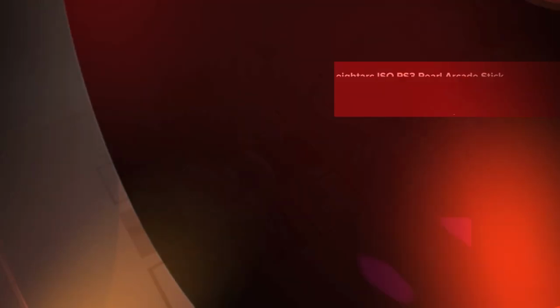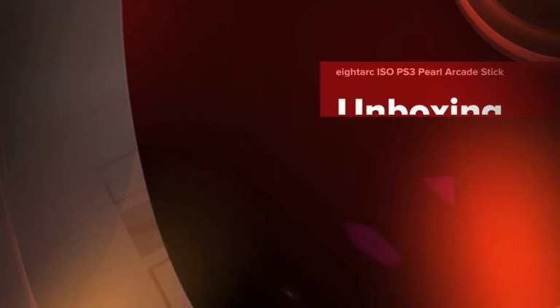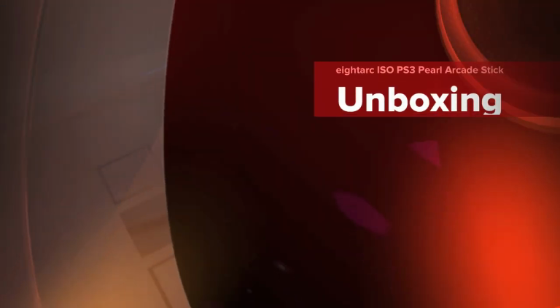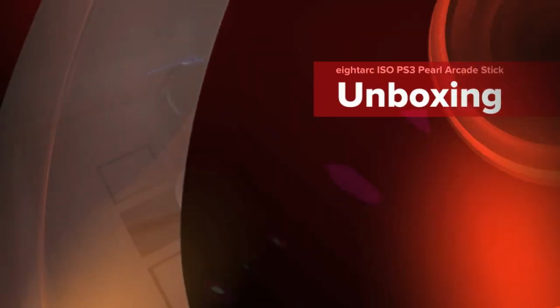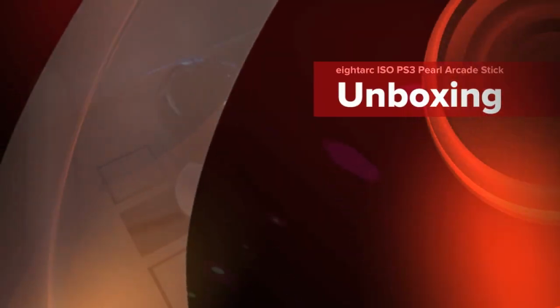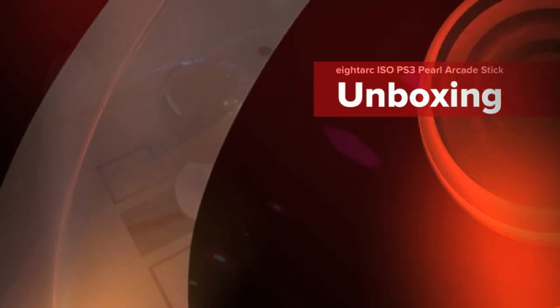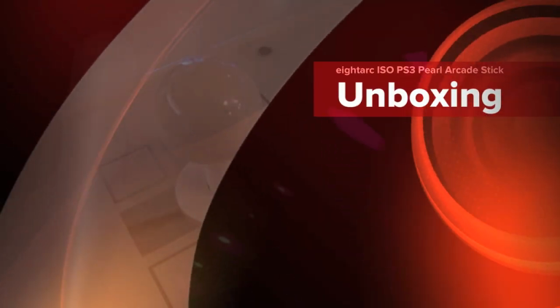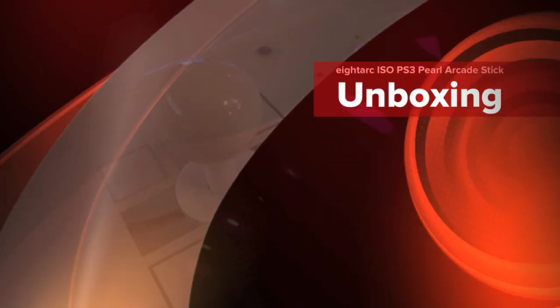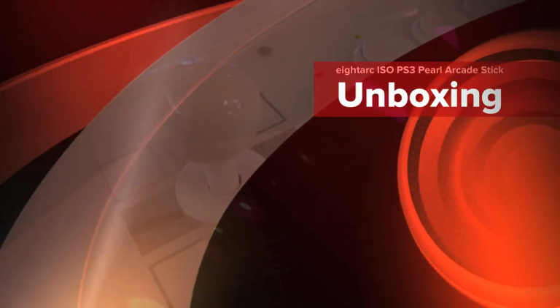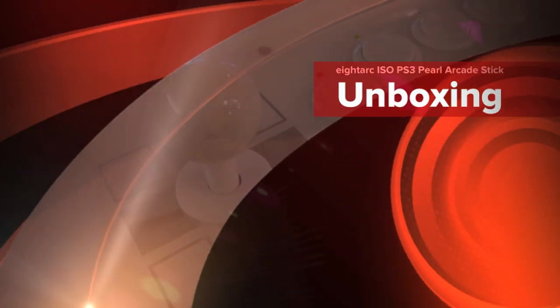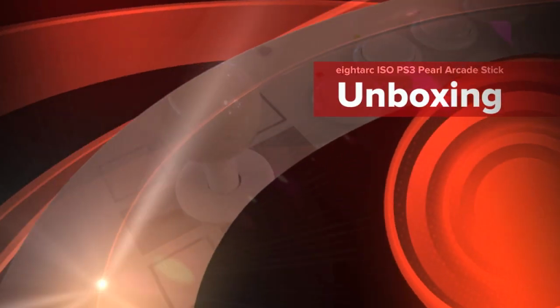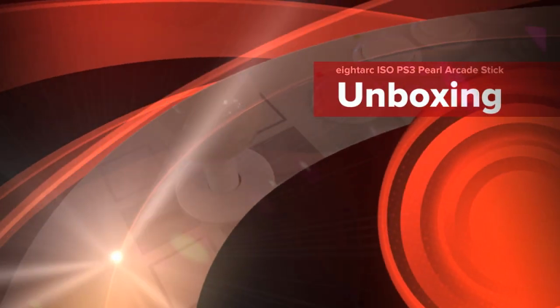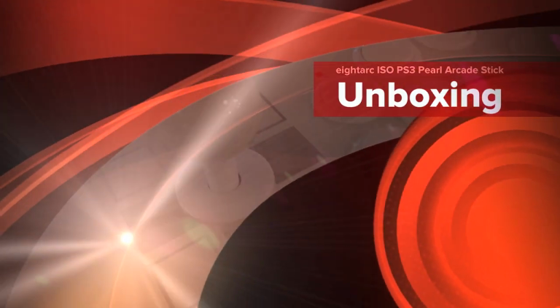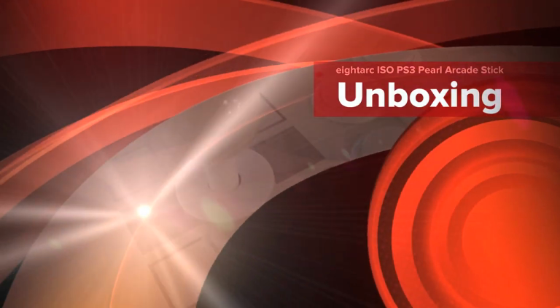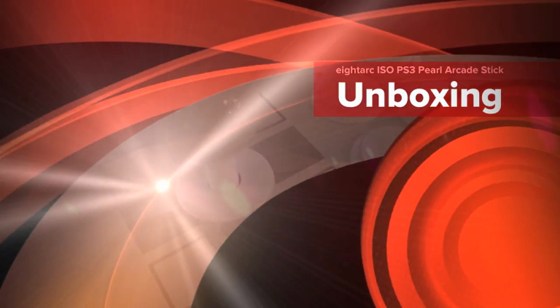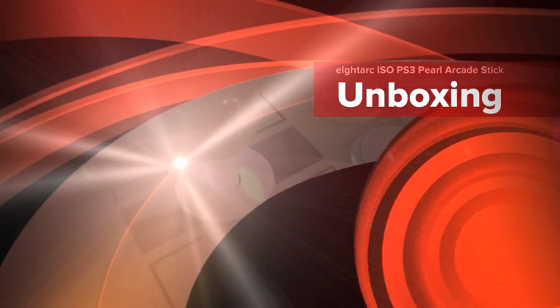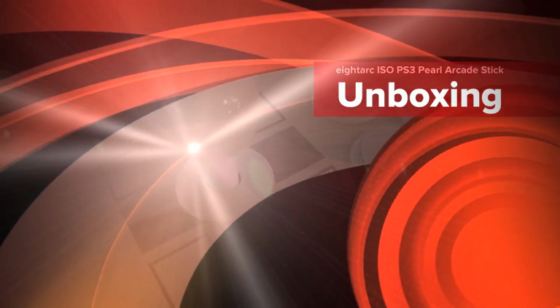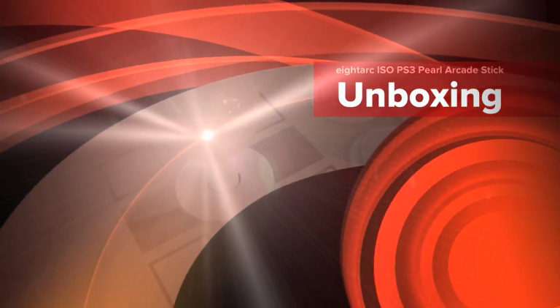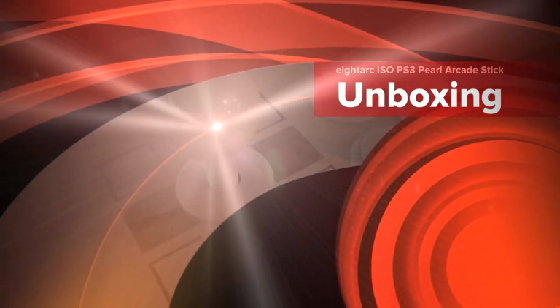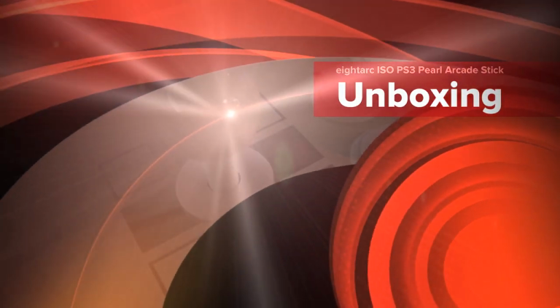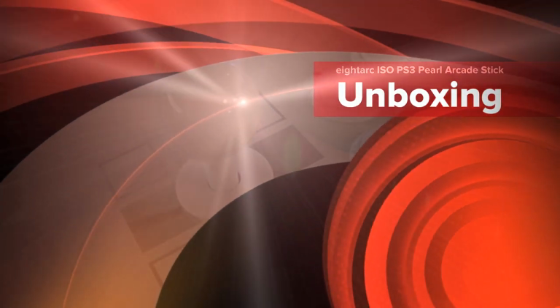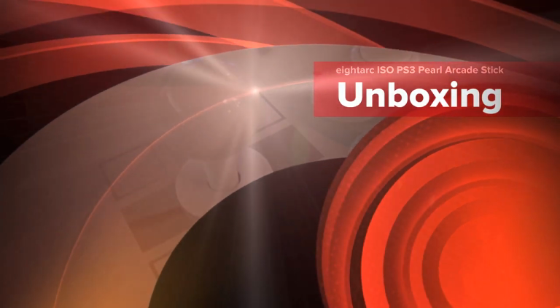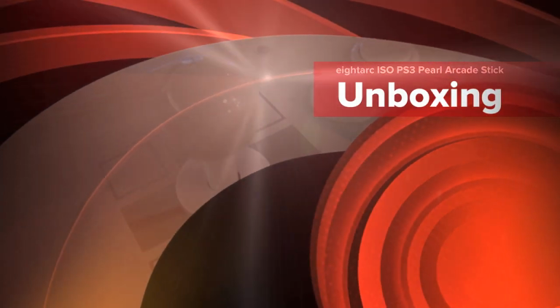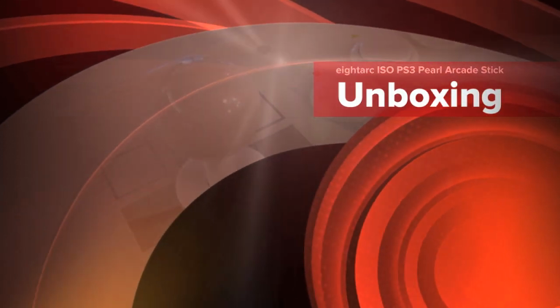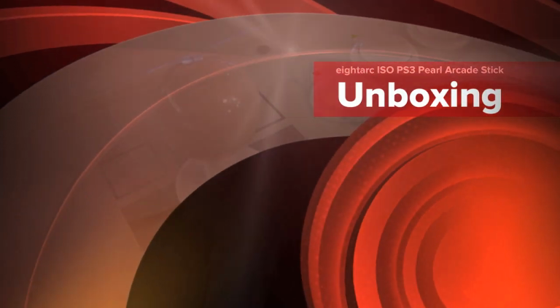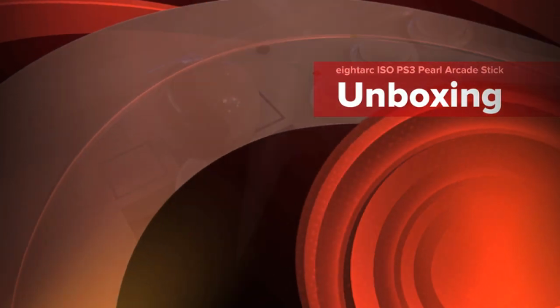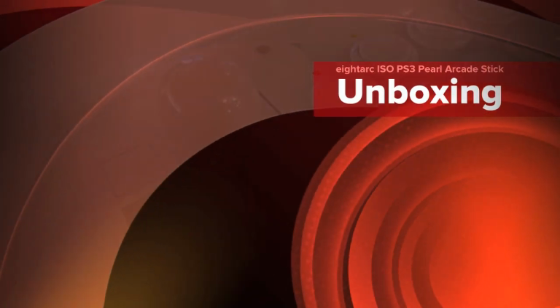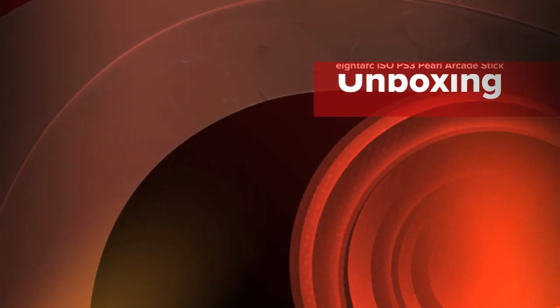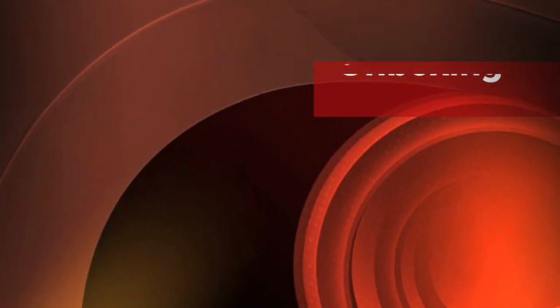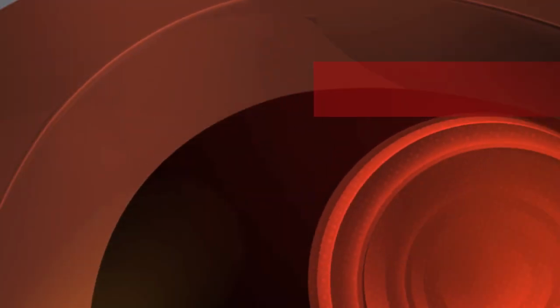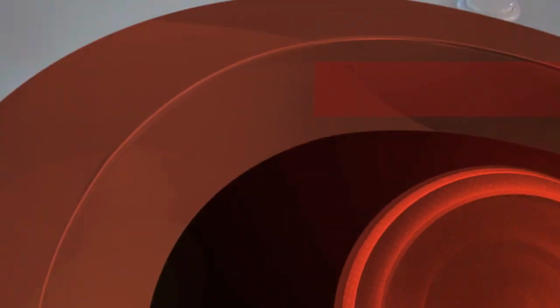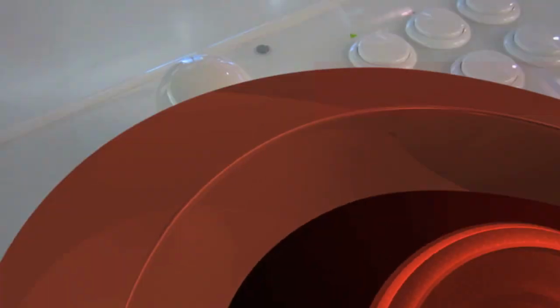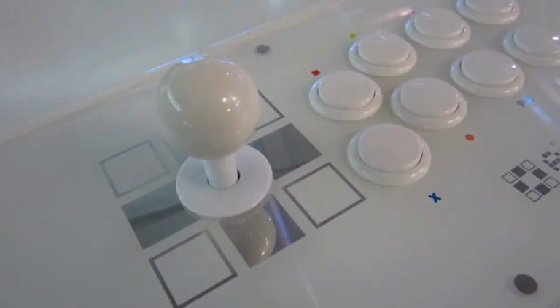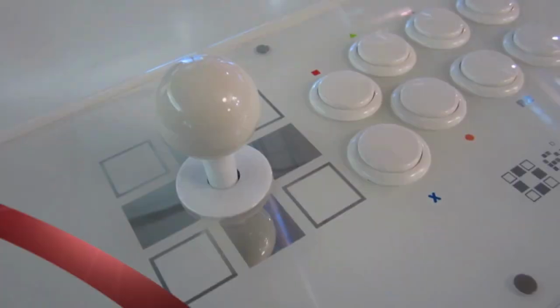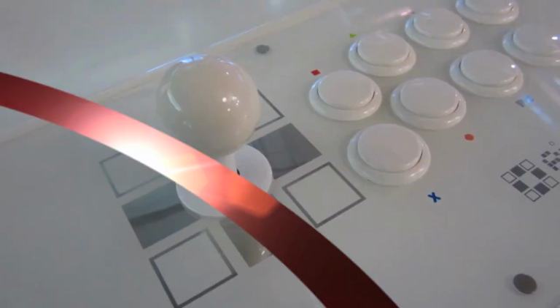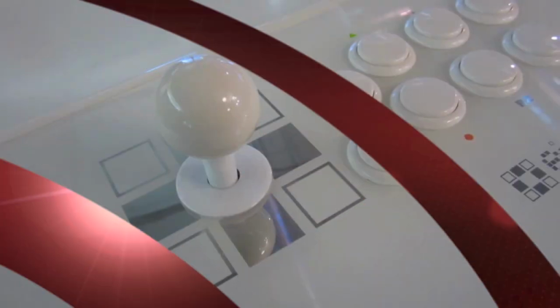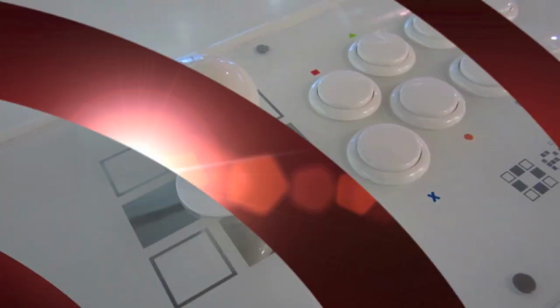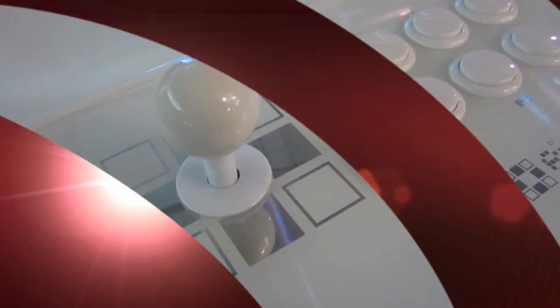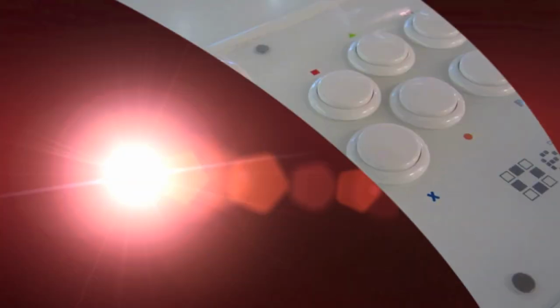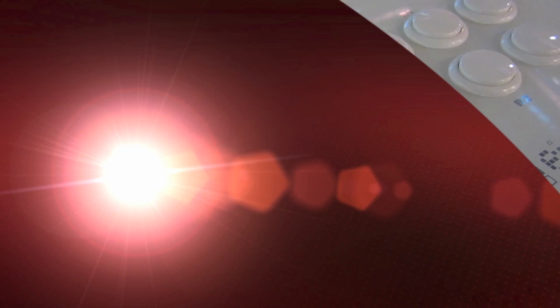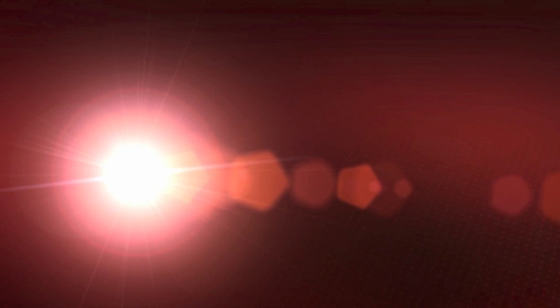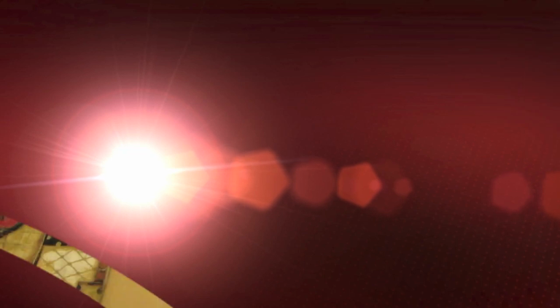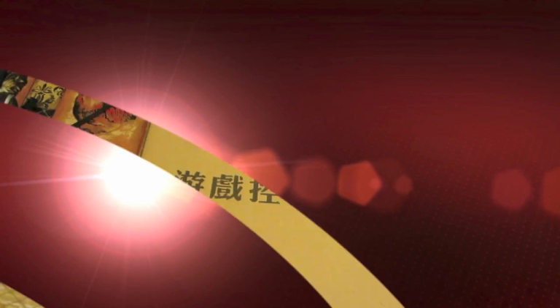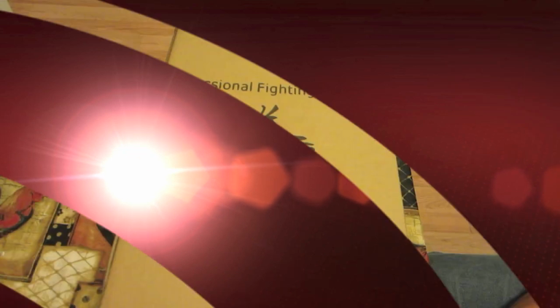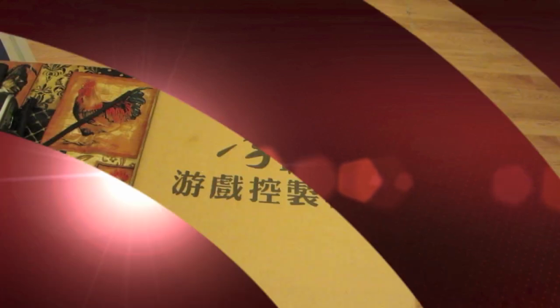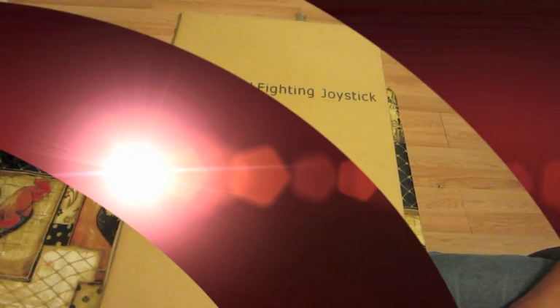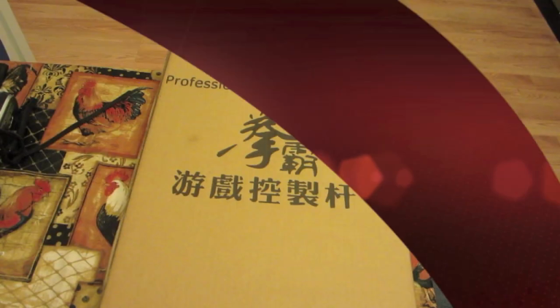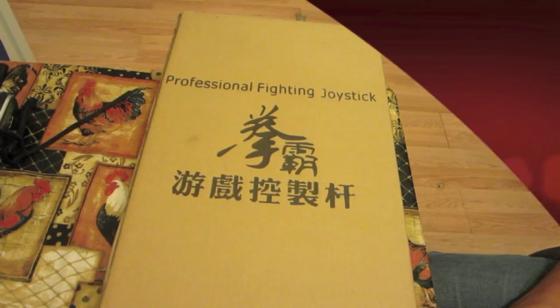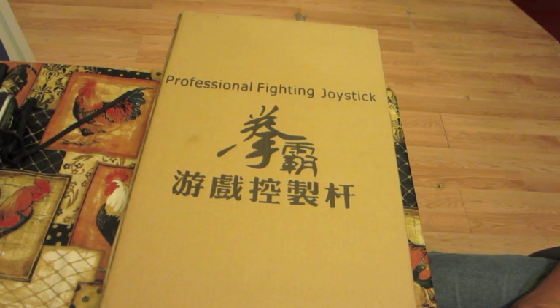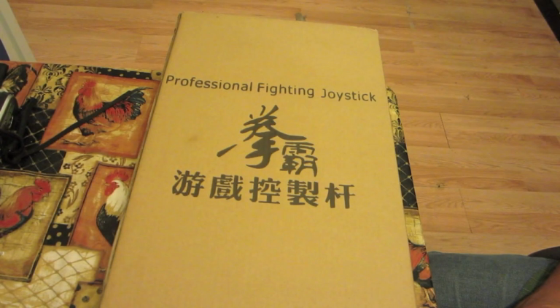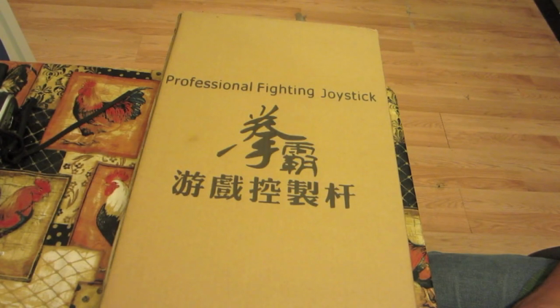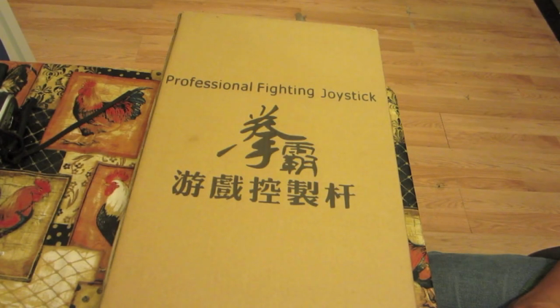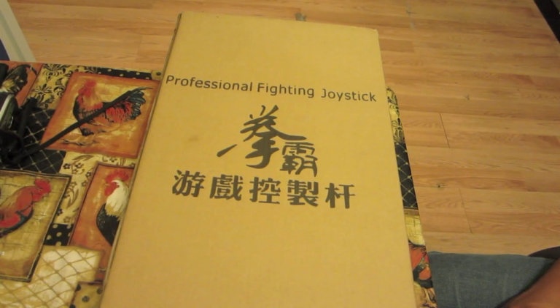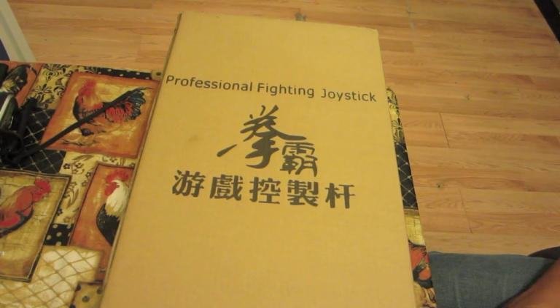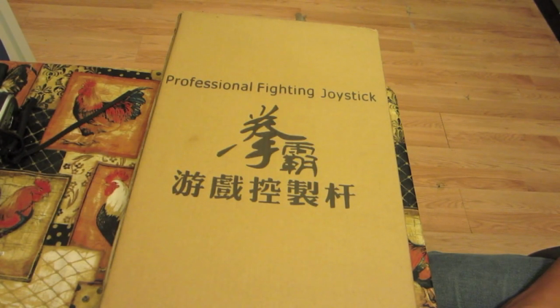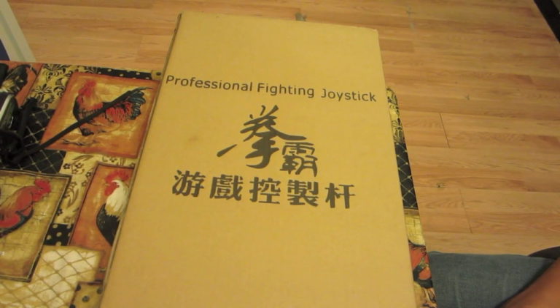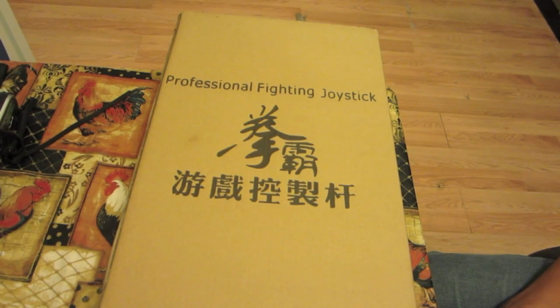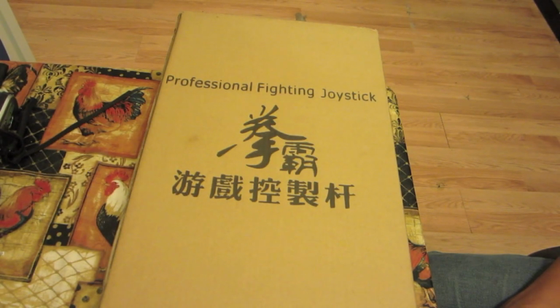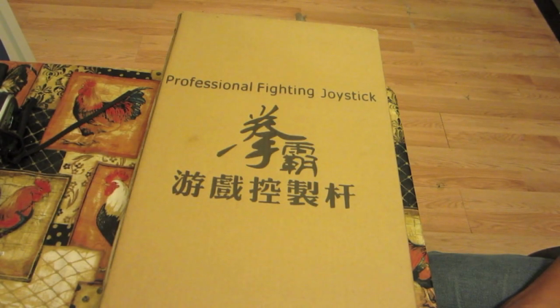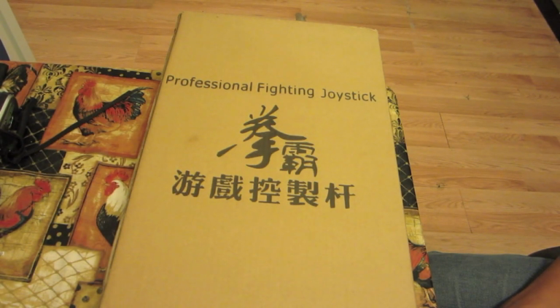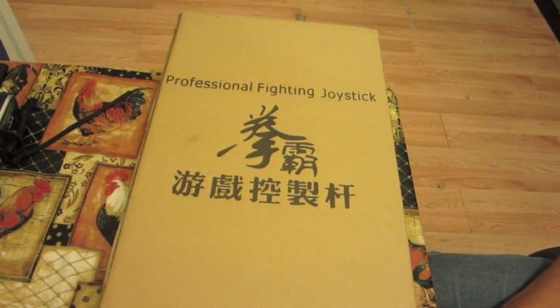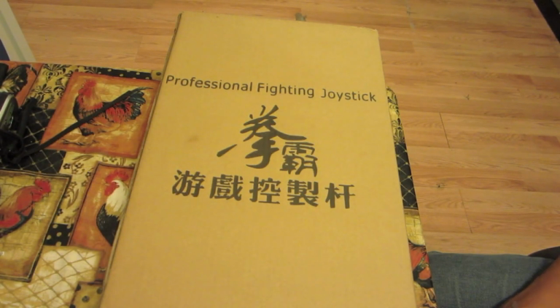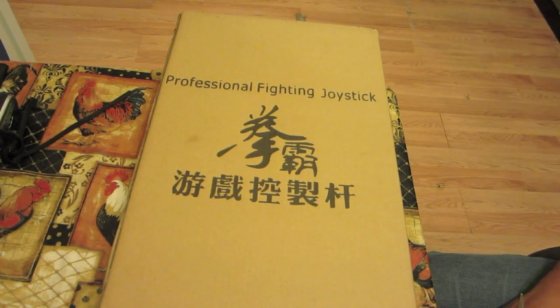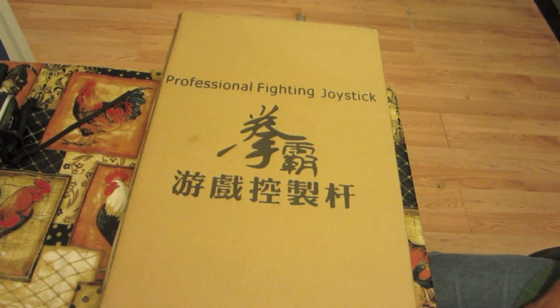Once again guys, this is the EVO 421 coming at you with an unboxing of the PS3 Pearl ISO stick by ADARC.